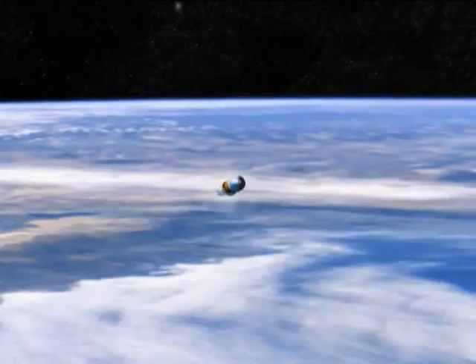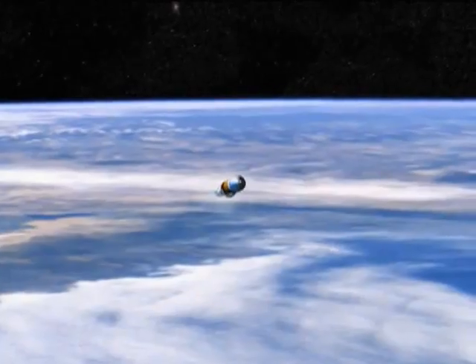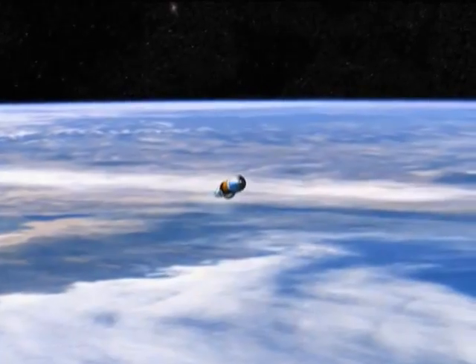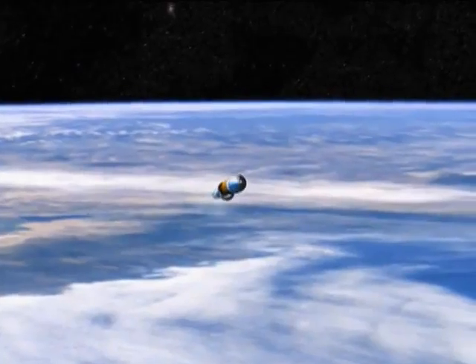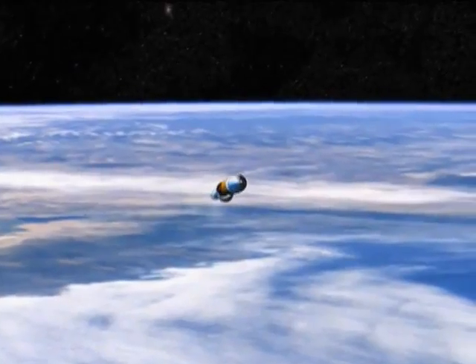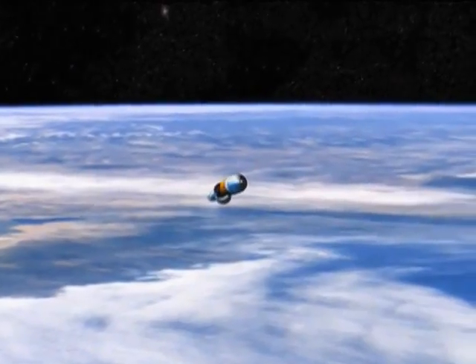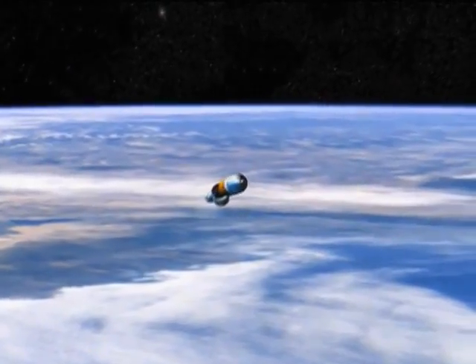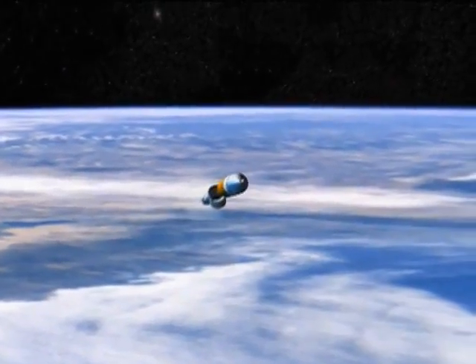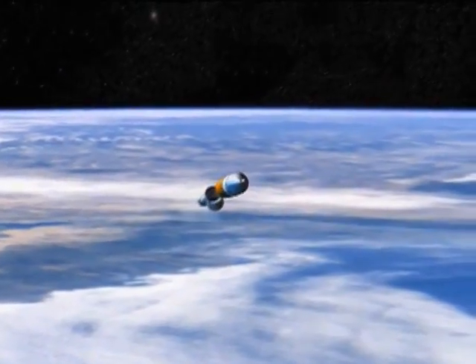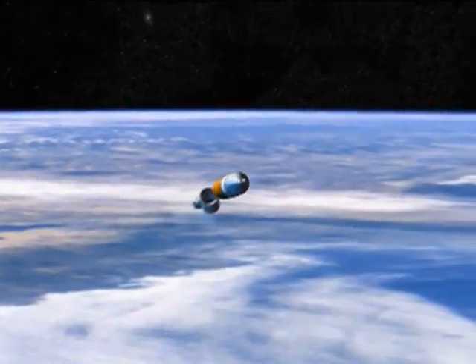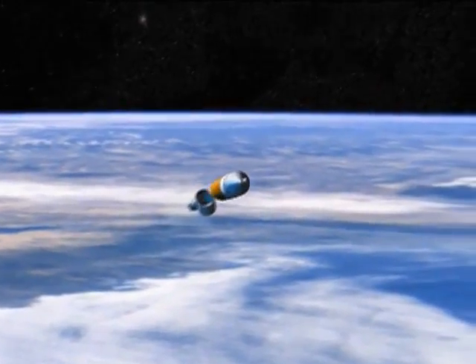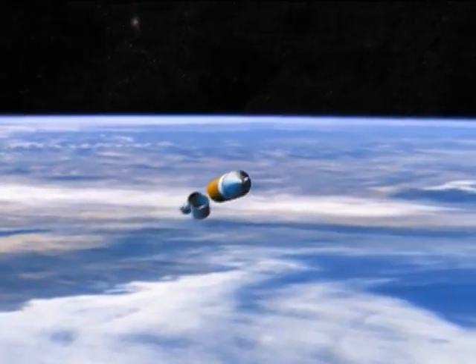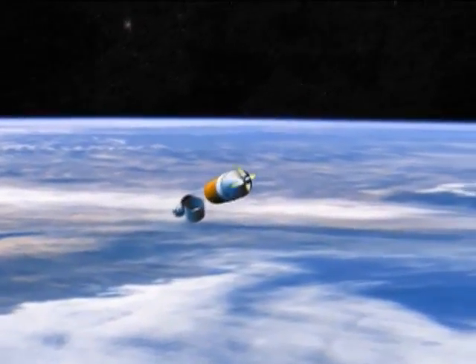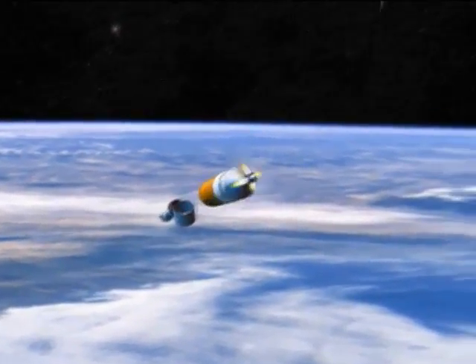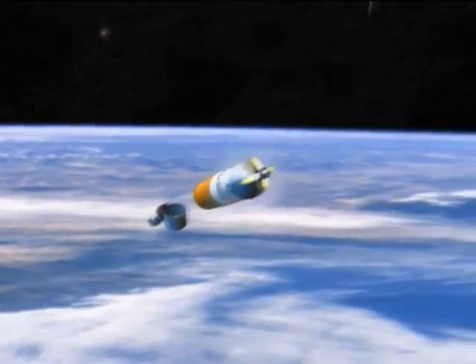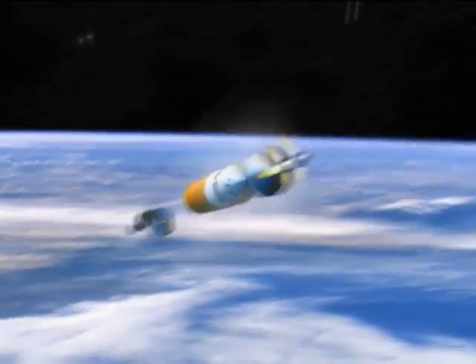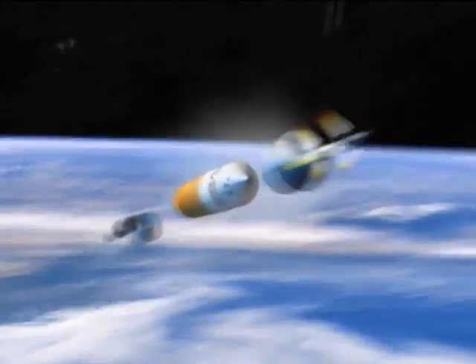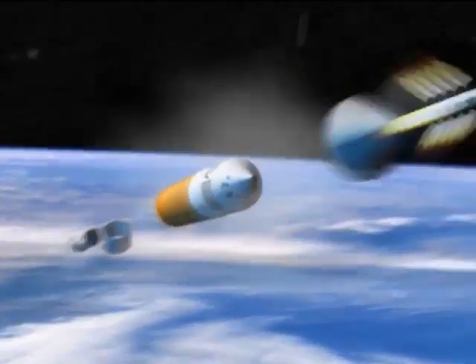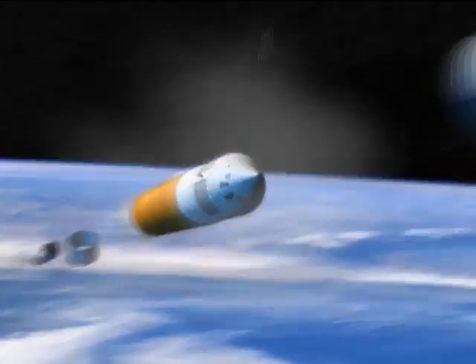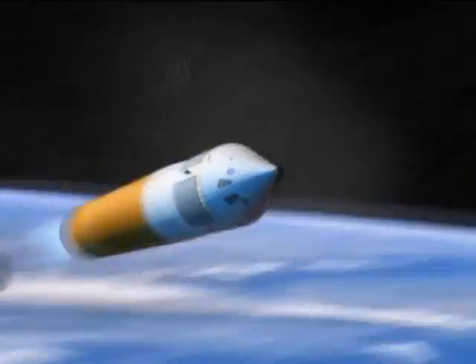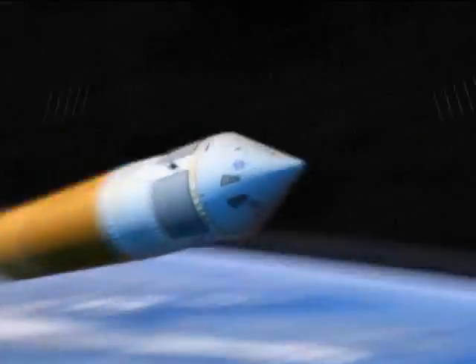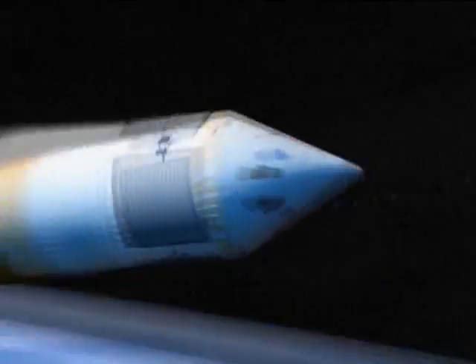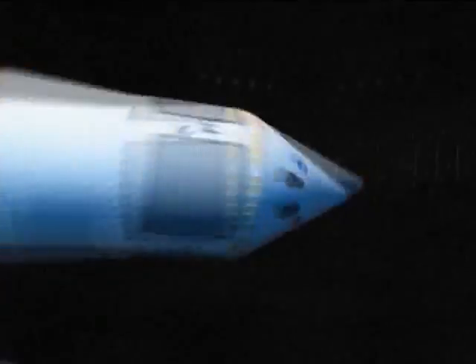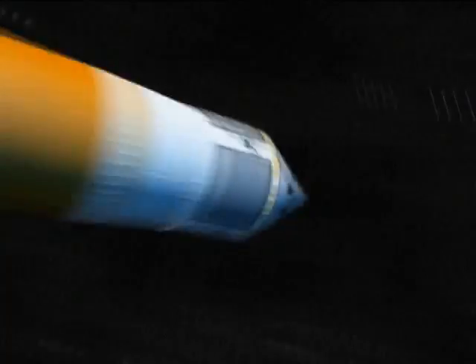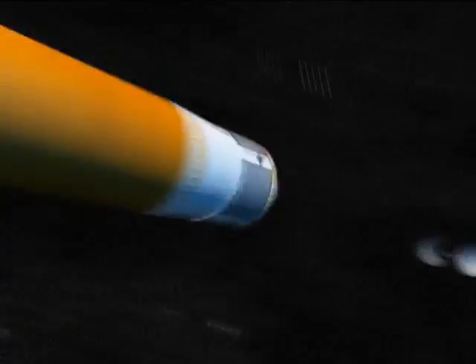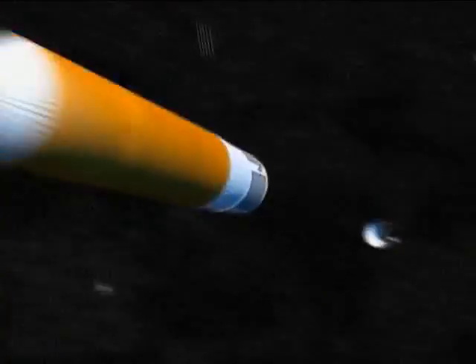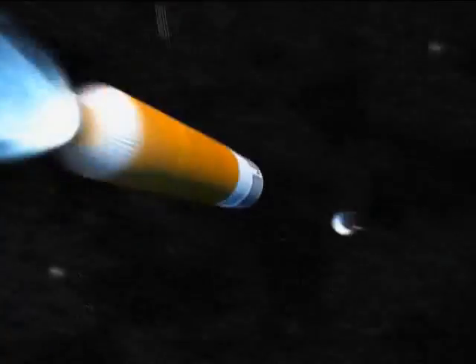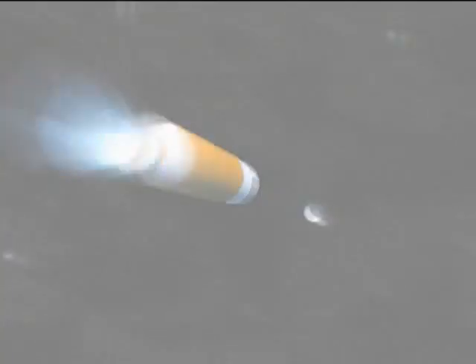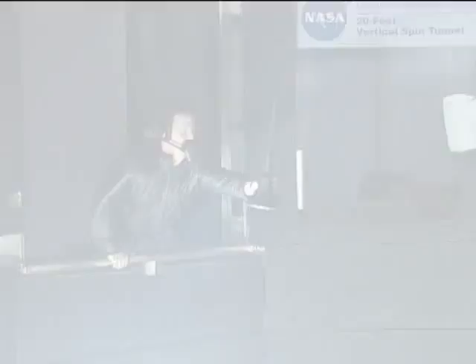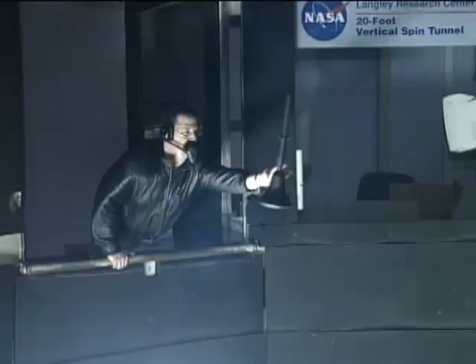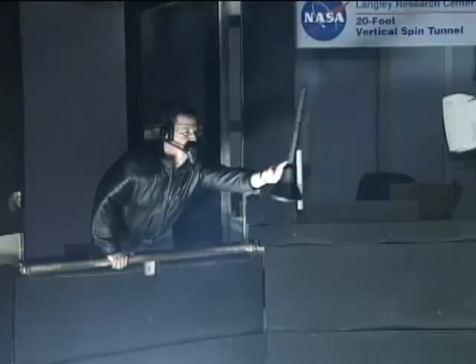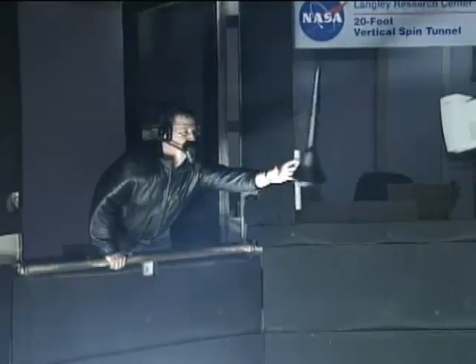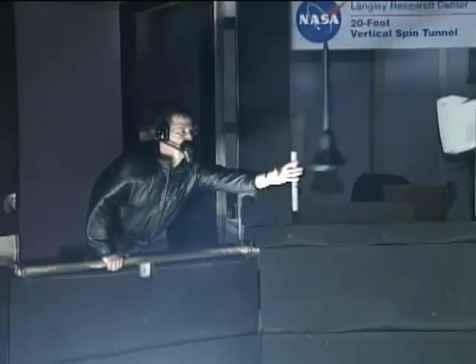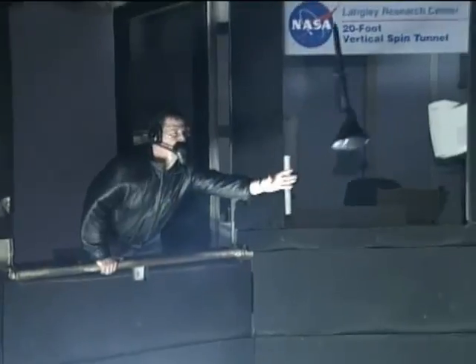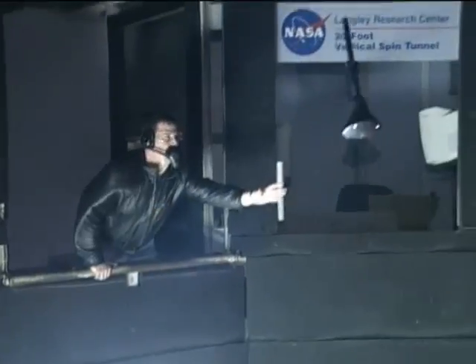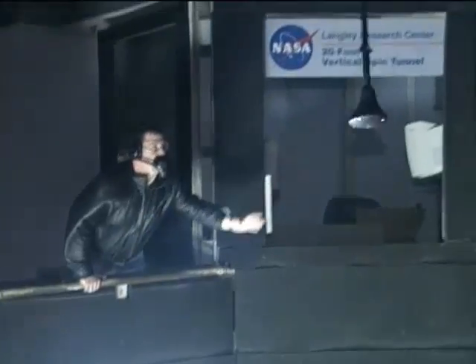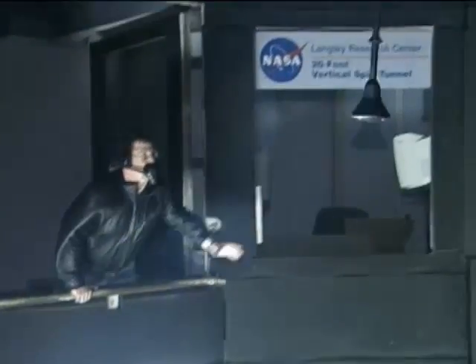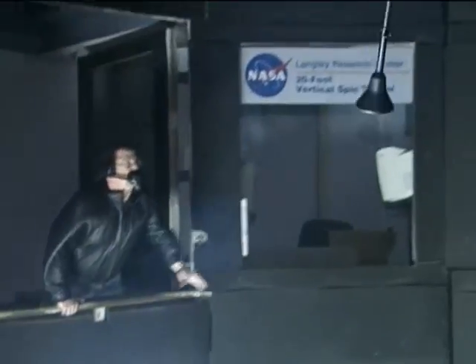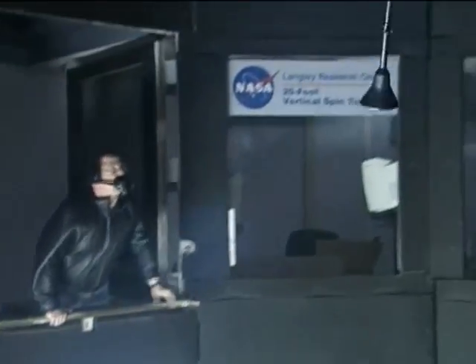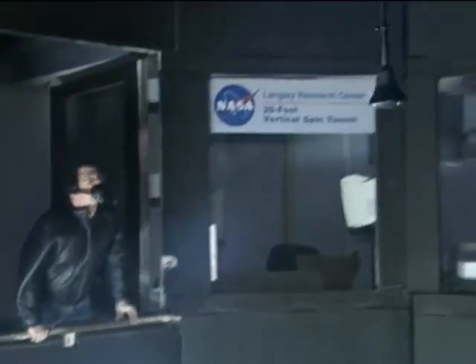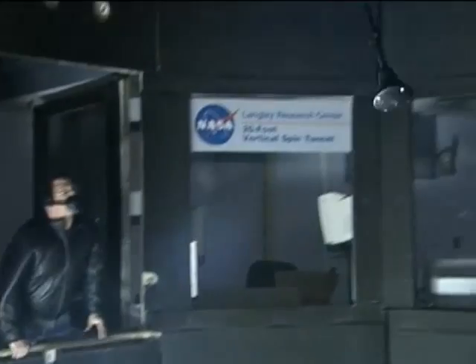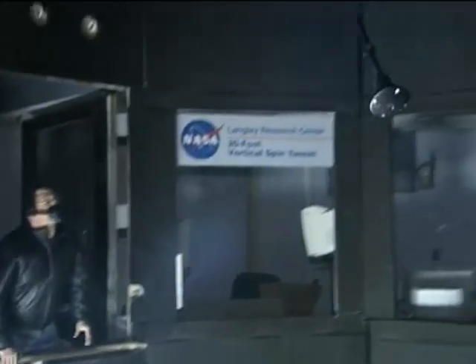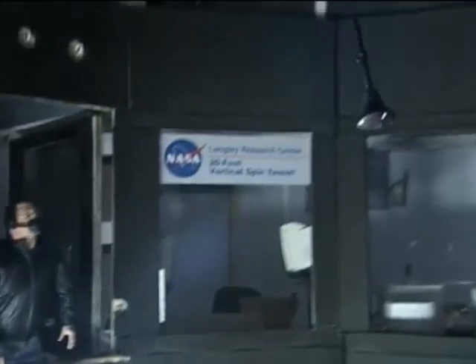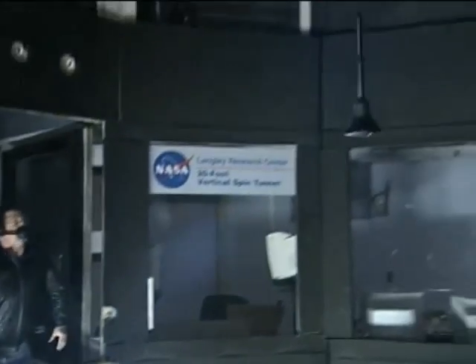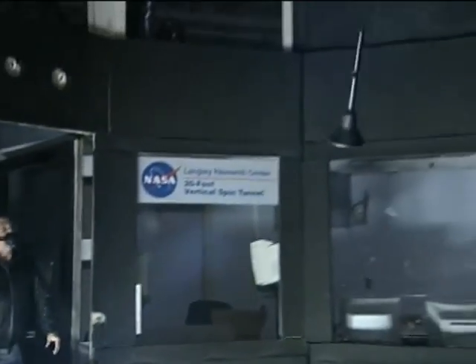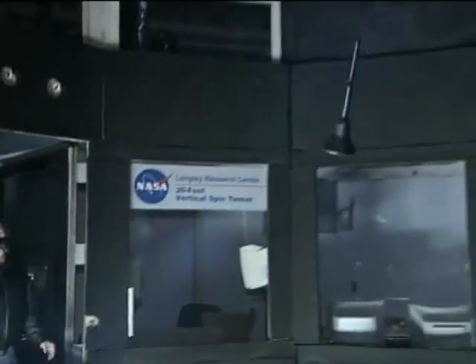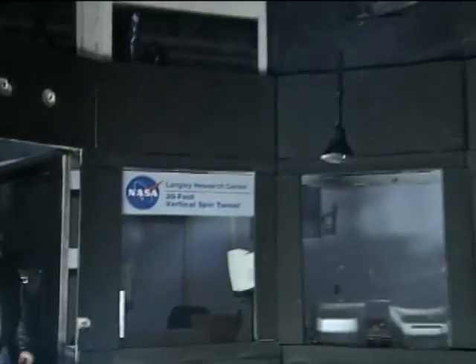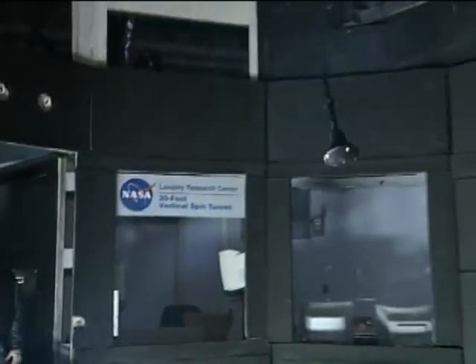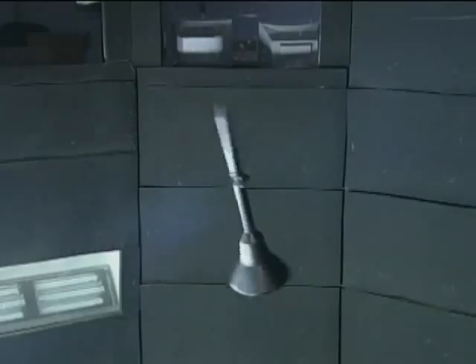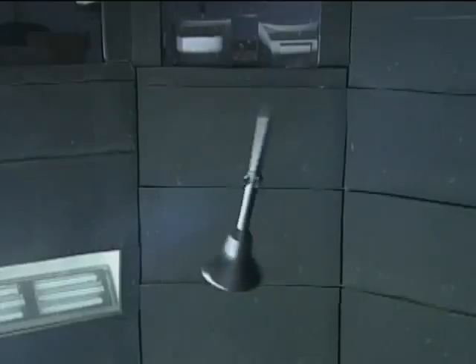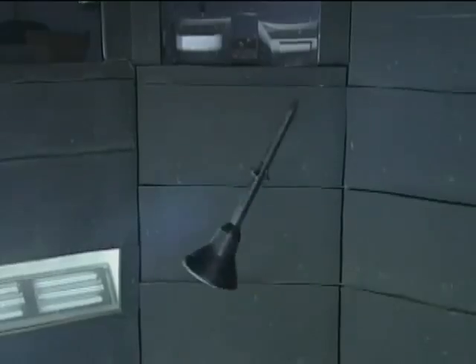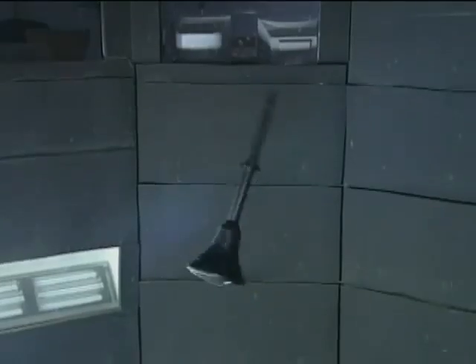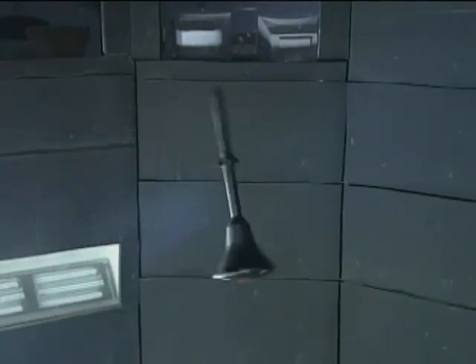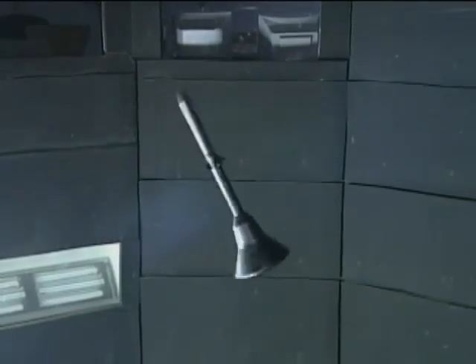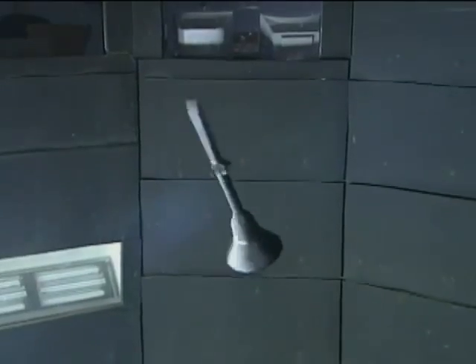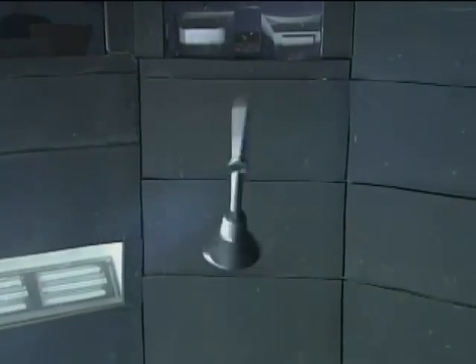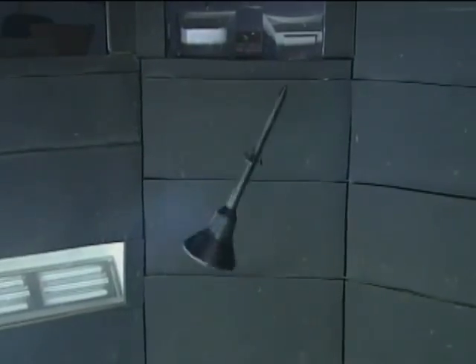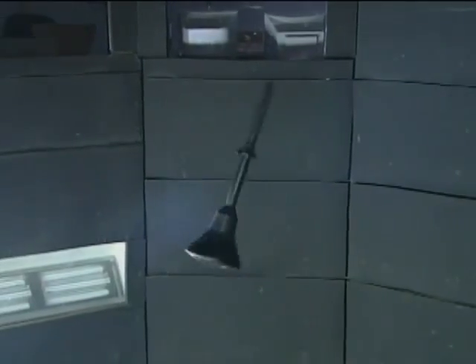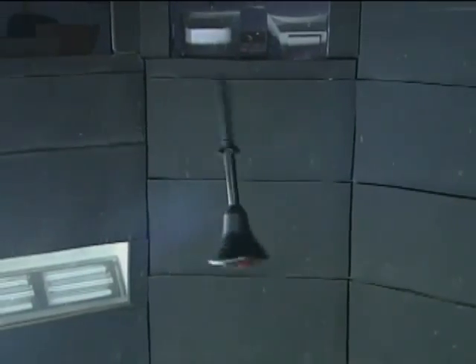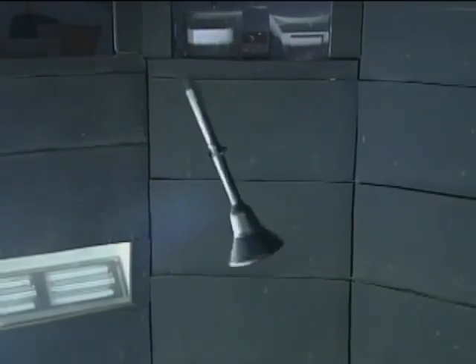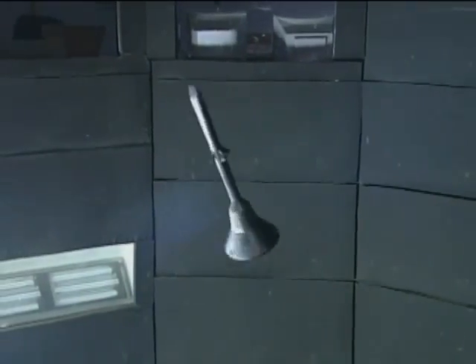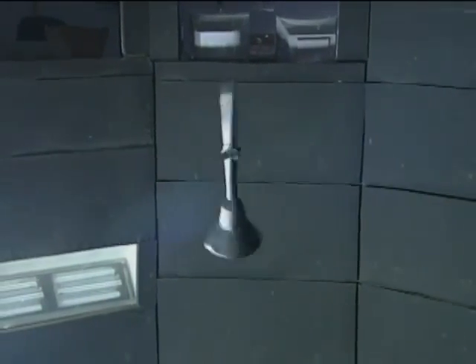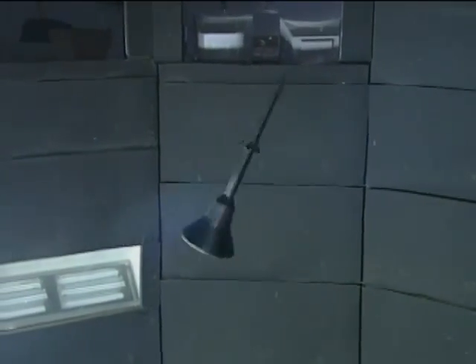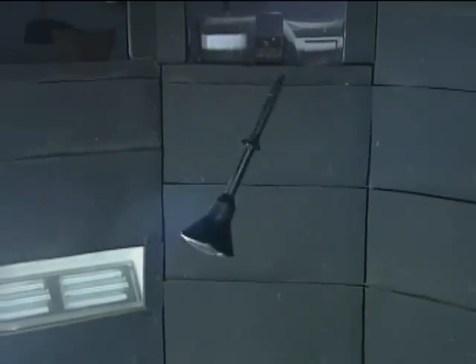What we're looking at is the dynamic stability of the vehicle after or during an abort test. The spin tunnel is a perfect place to do that.